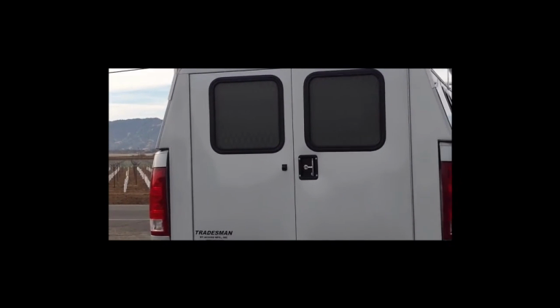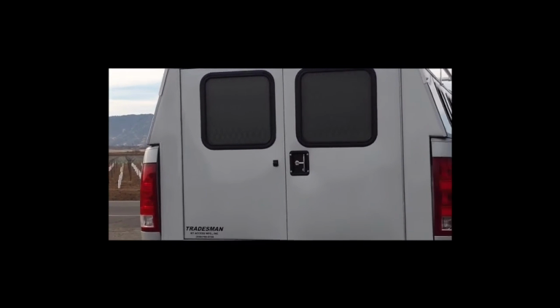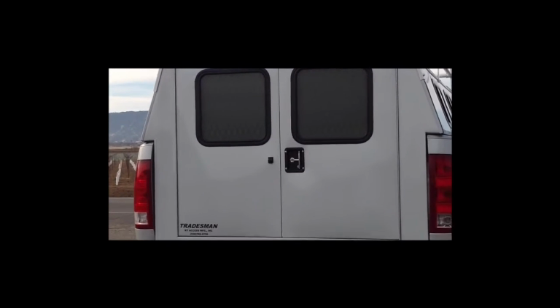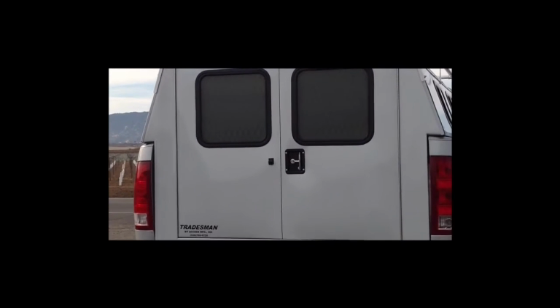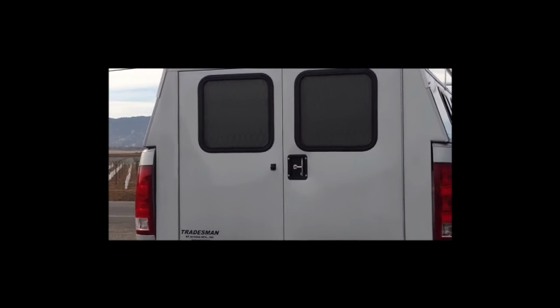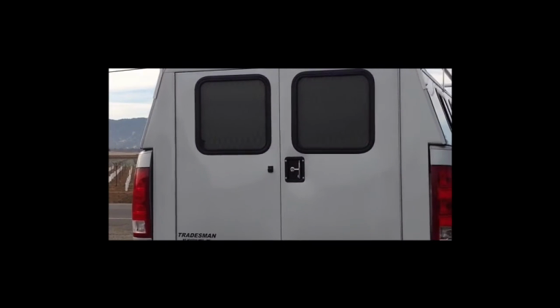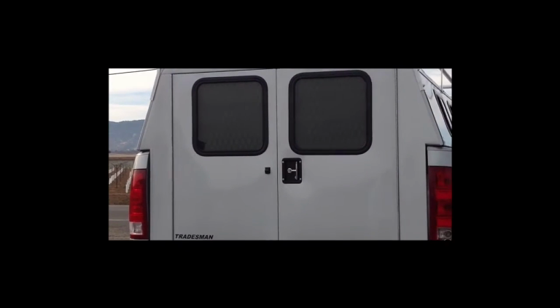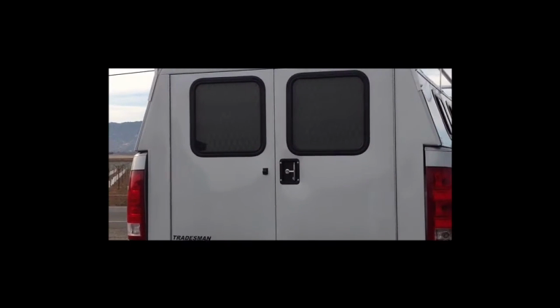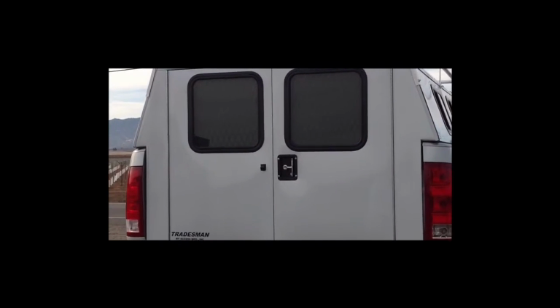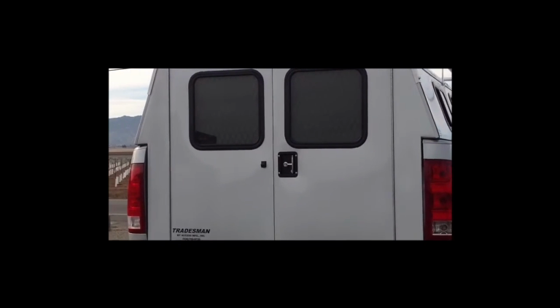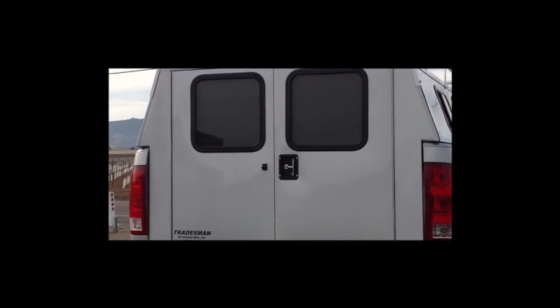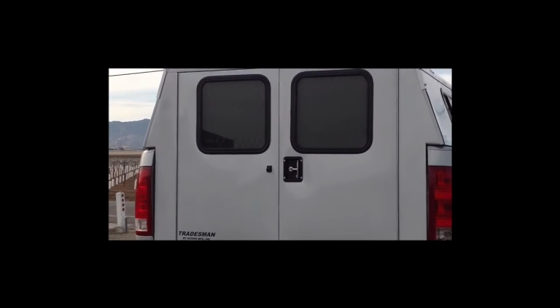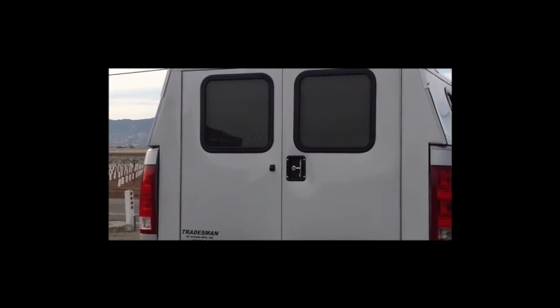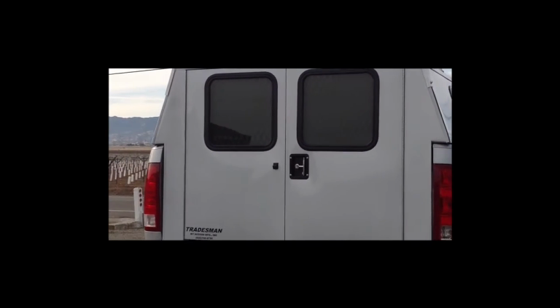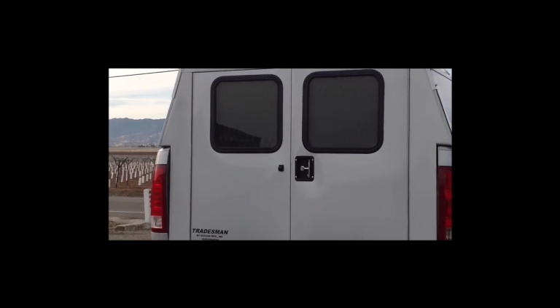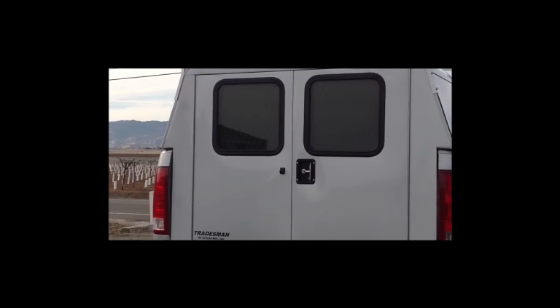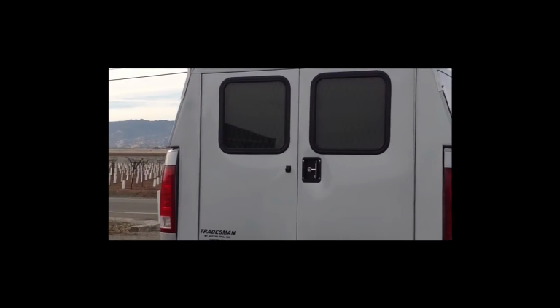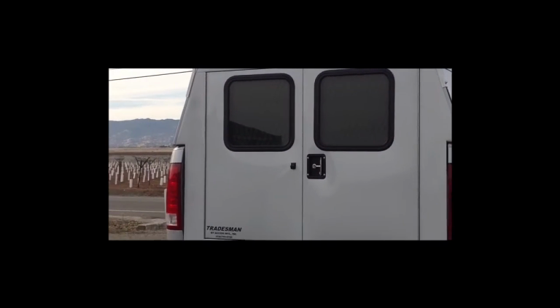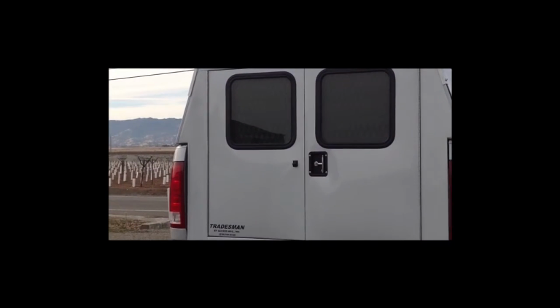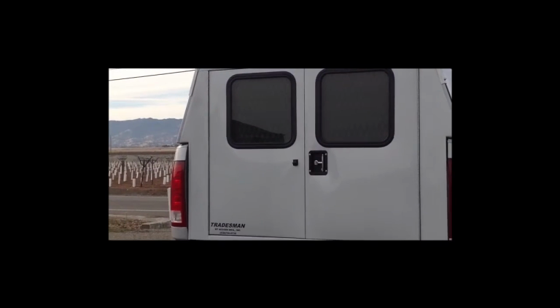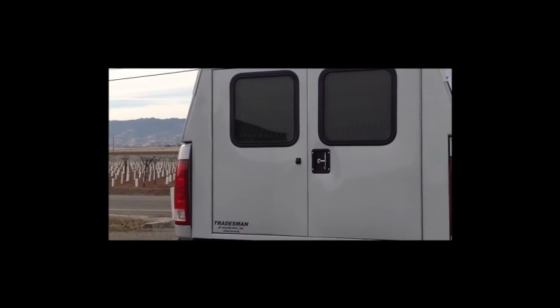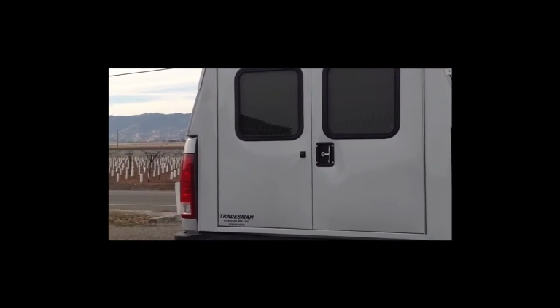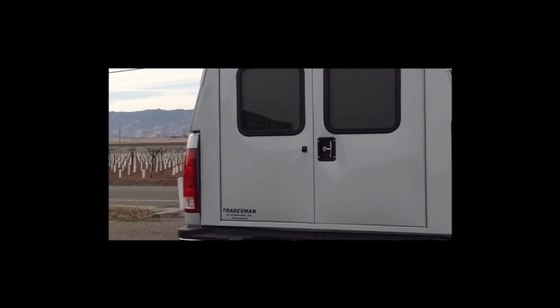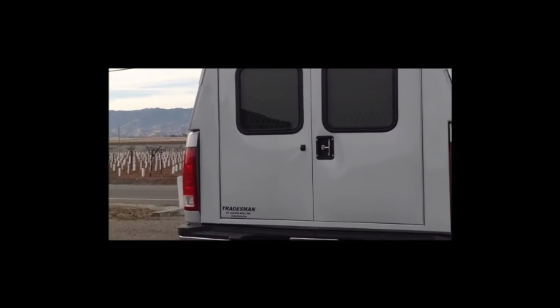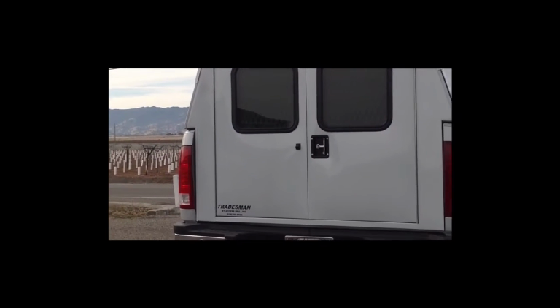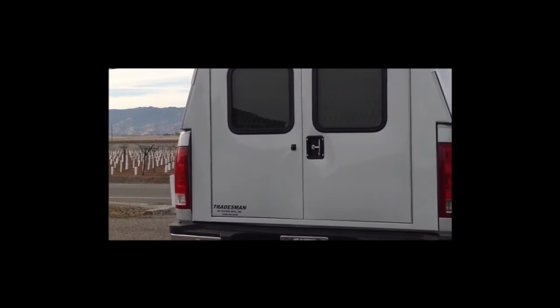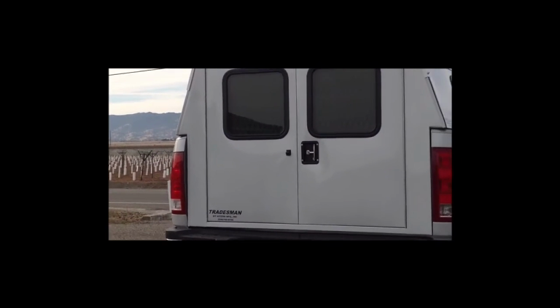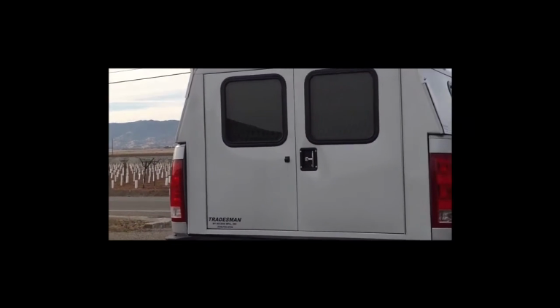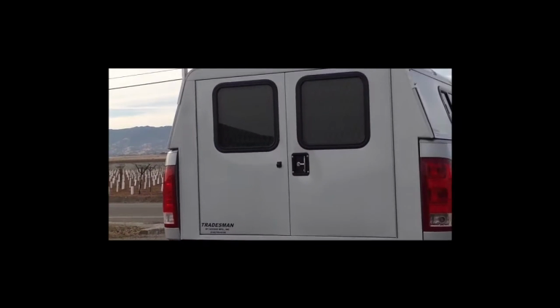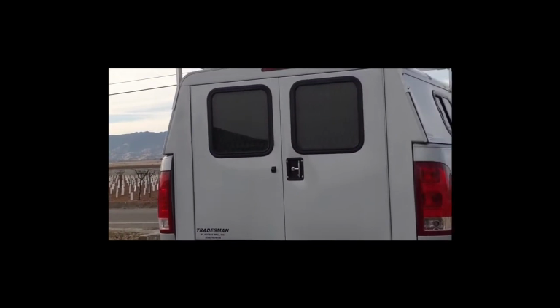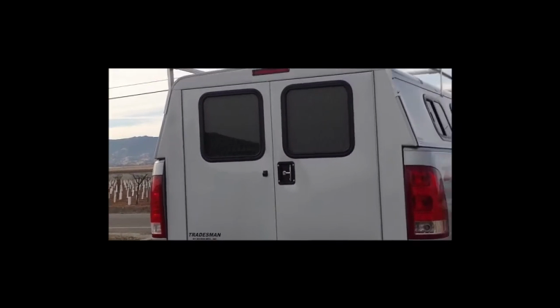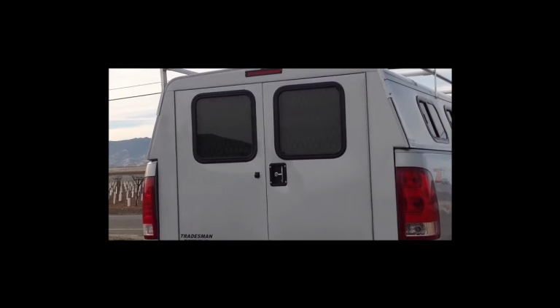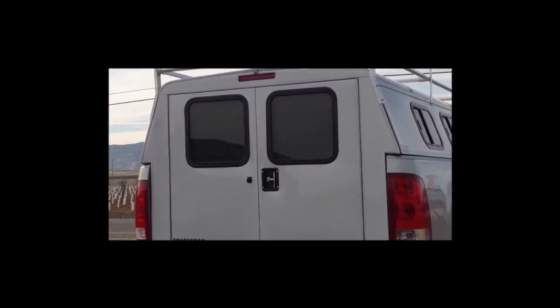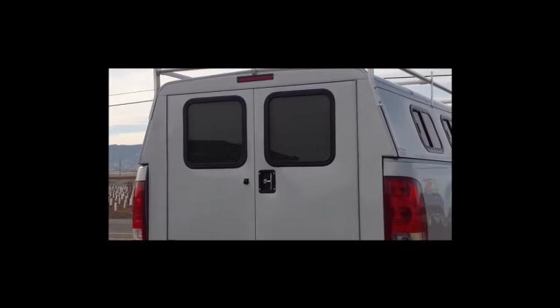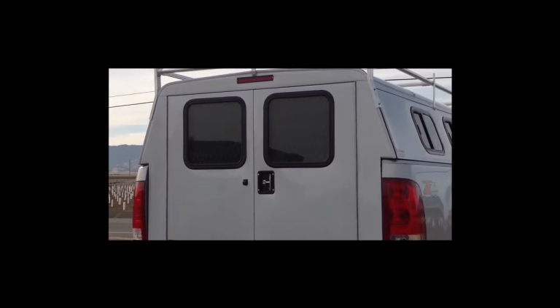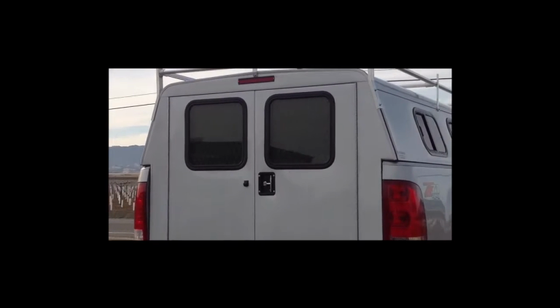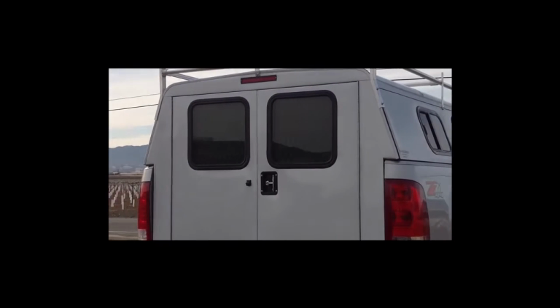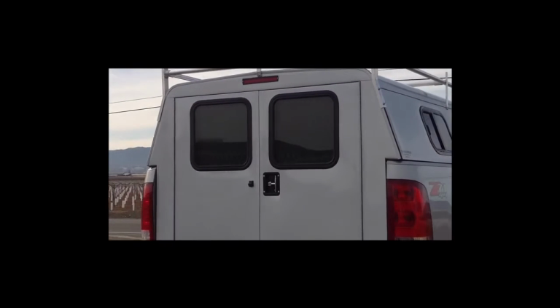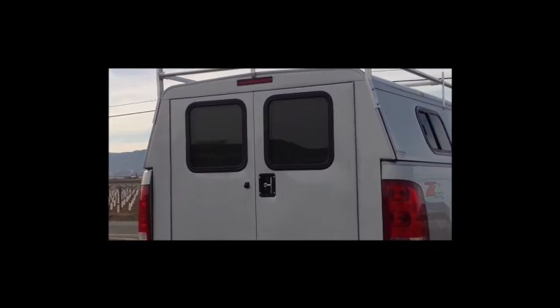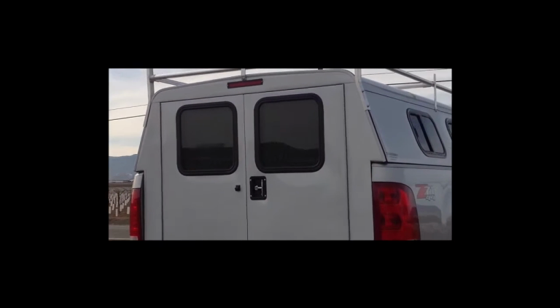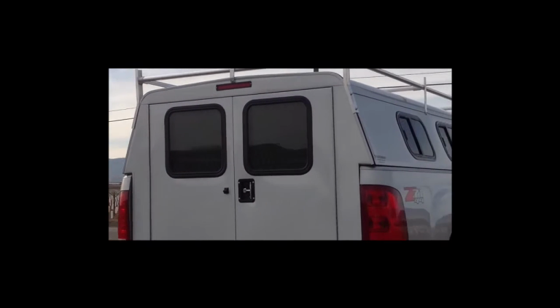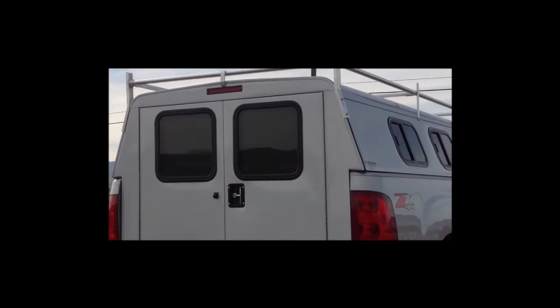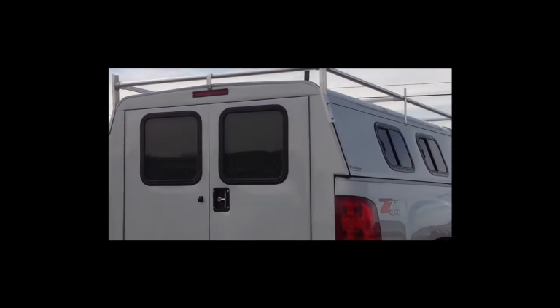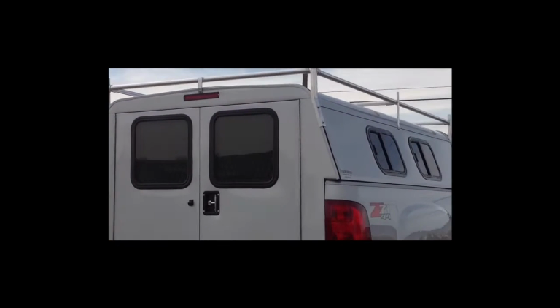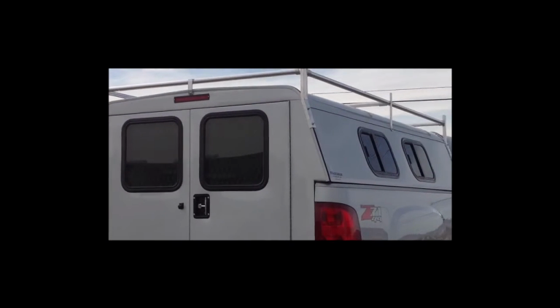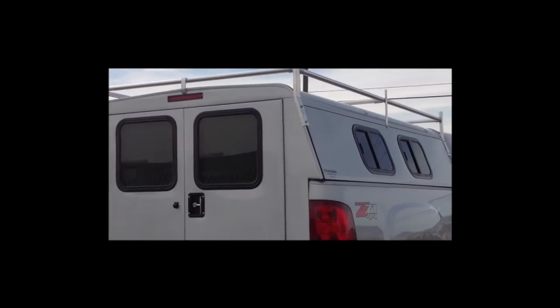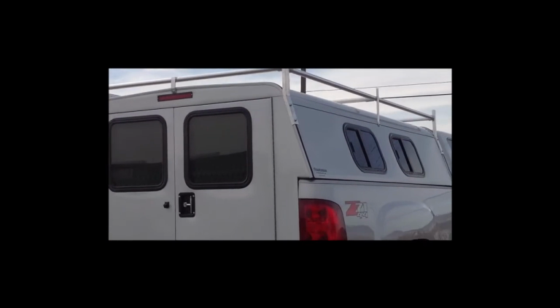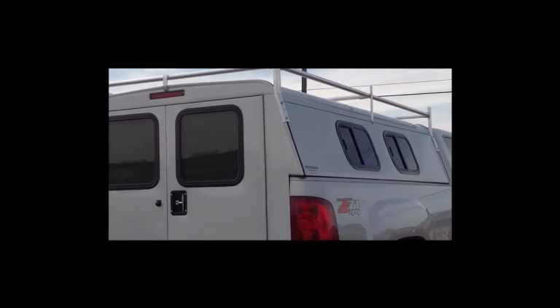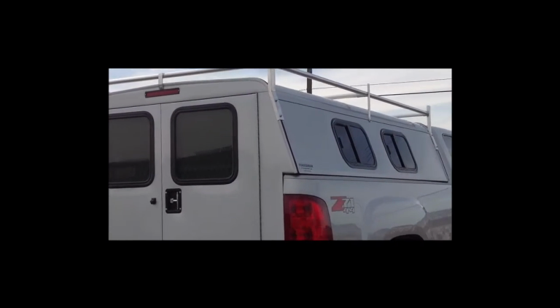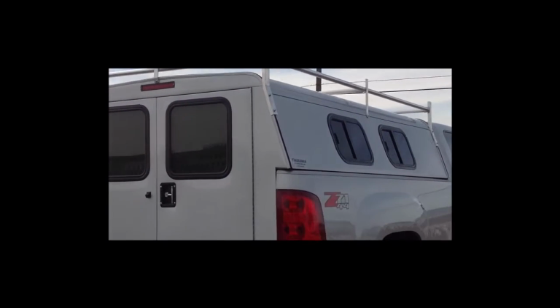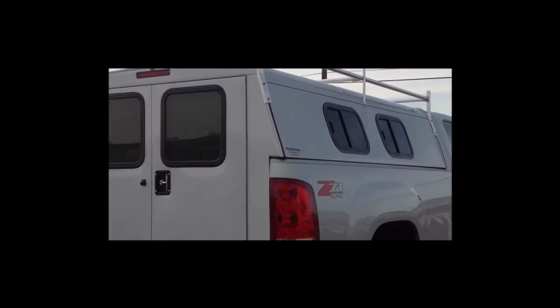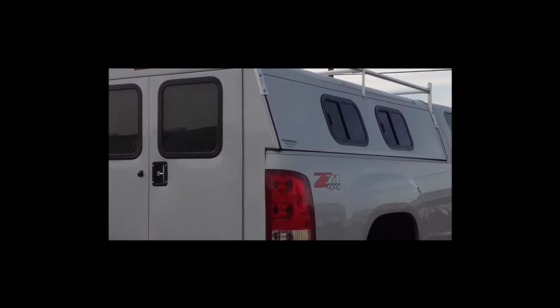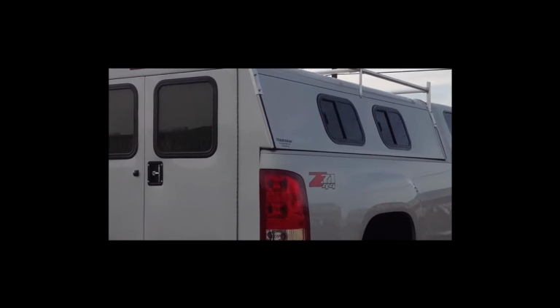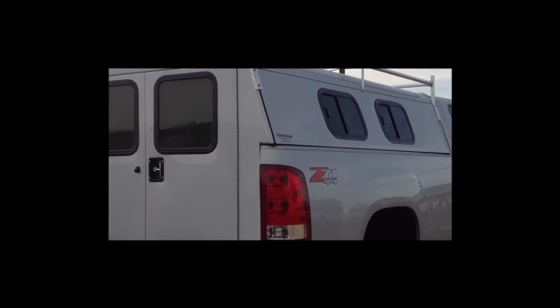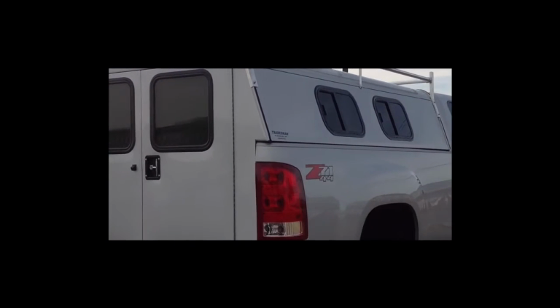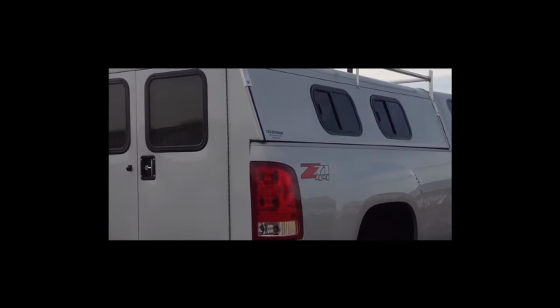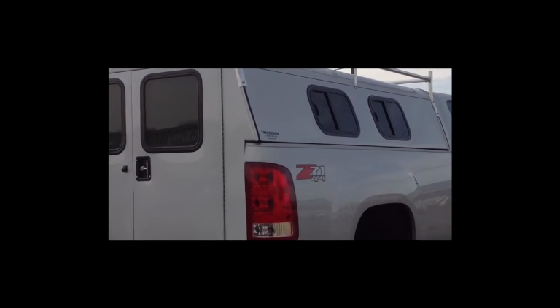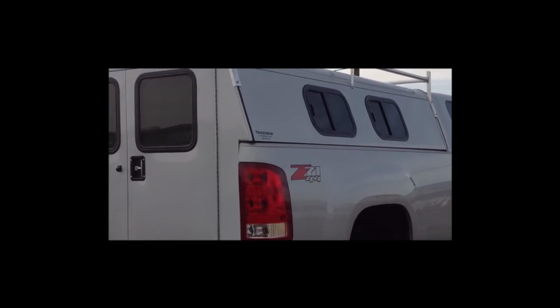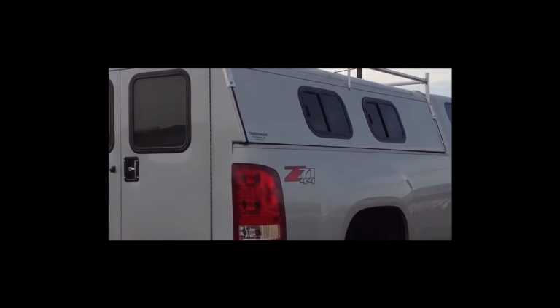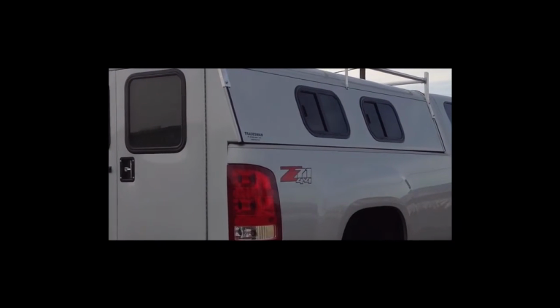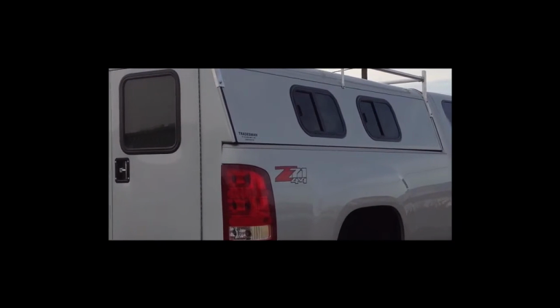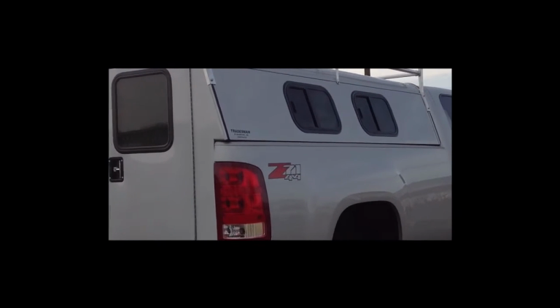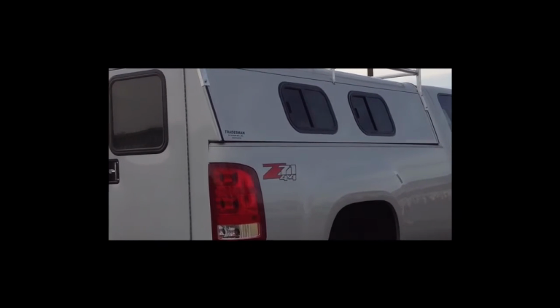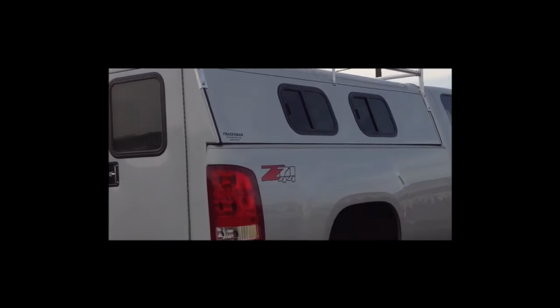This truck also has the backup camera mounted in the door. We take the backup camera out of your tailgate and mount it in the door.